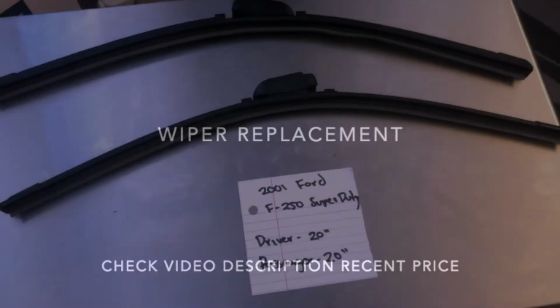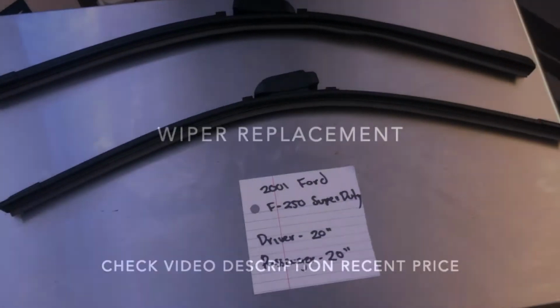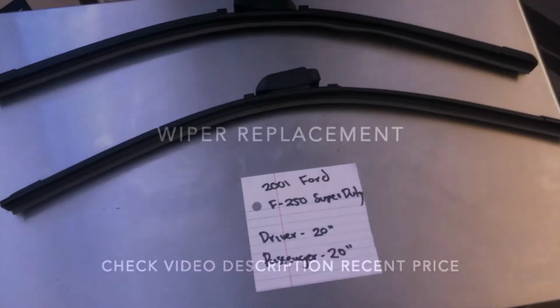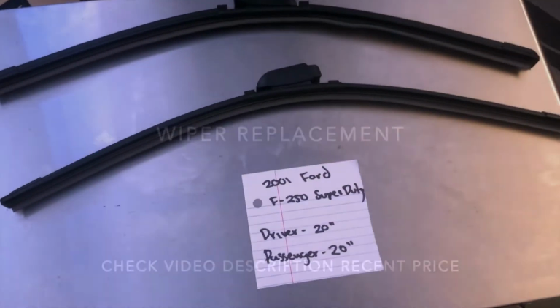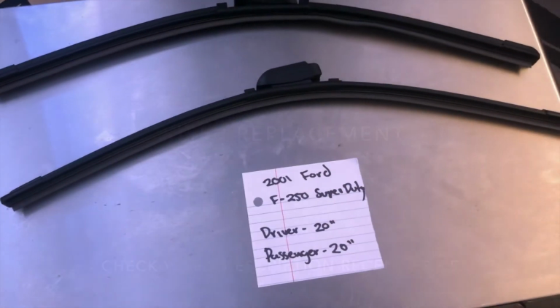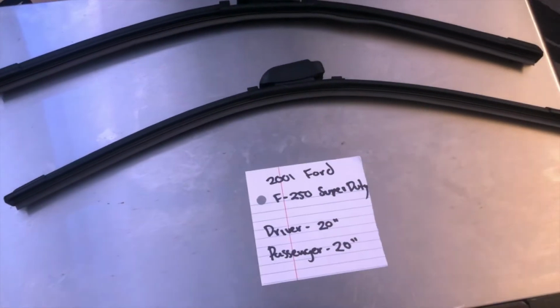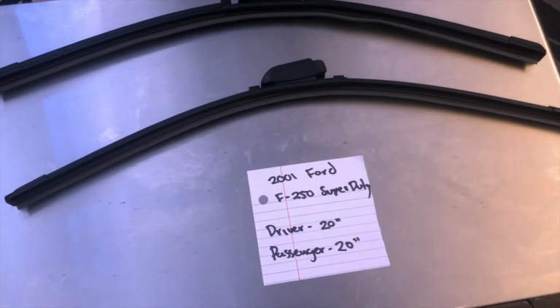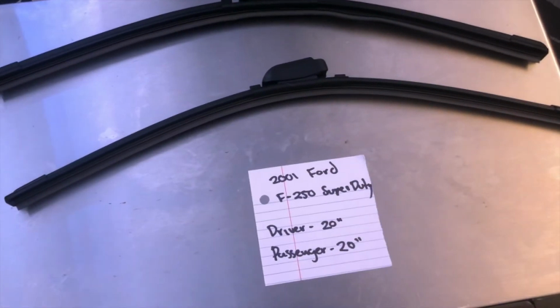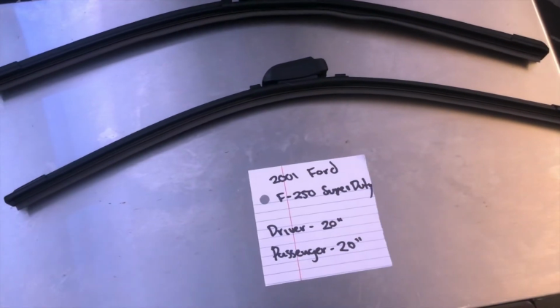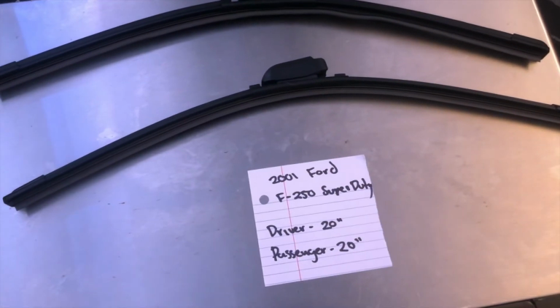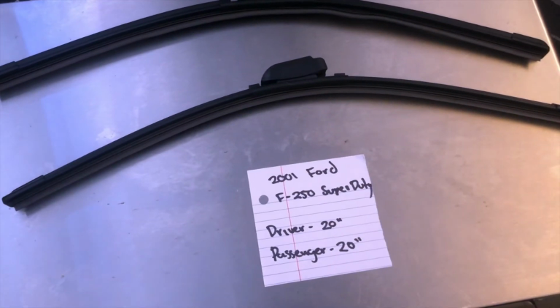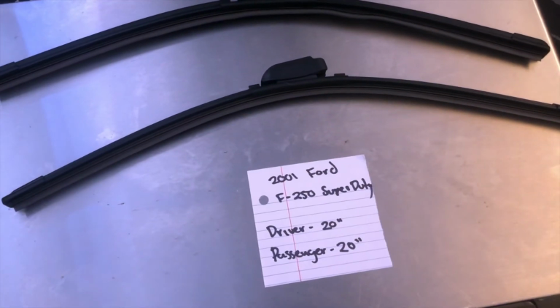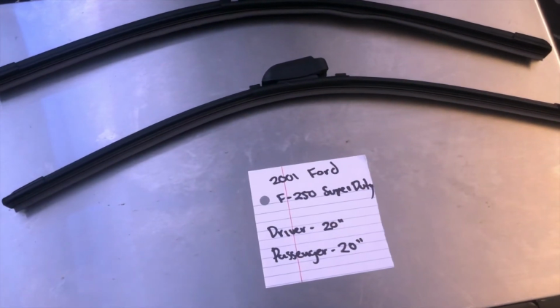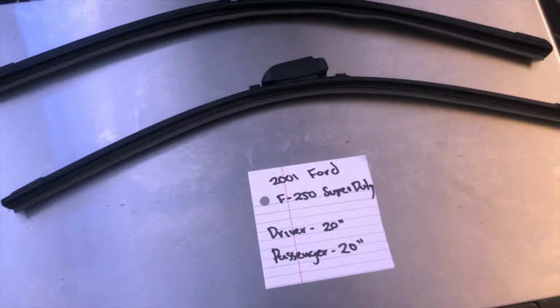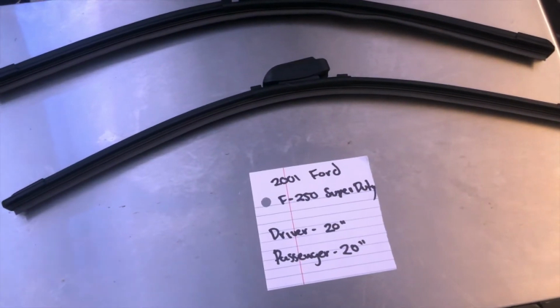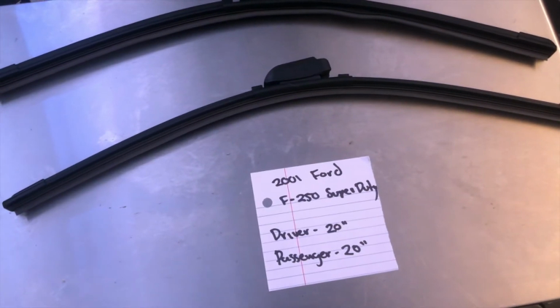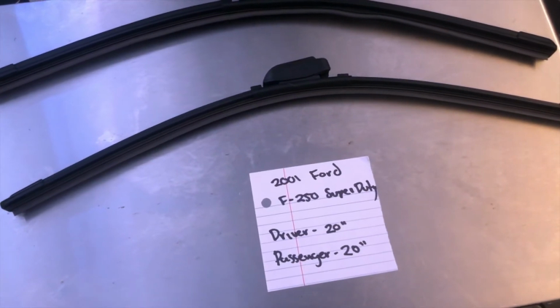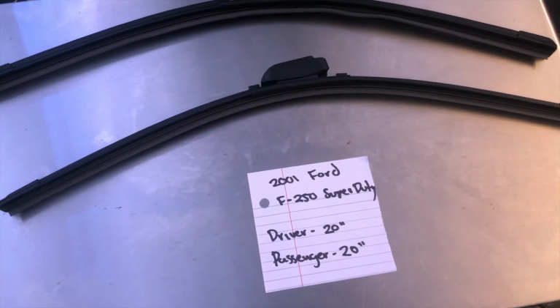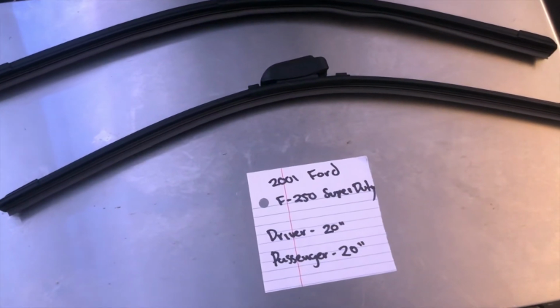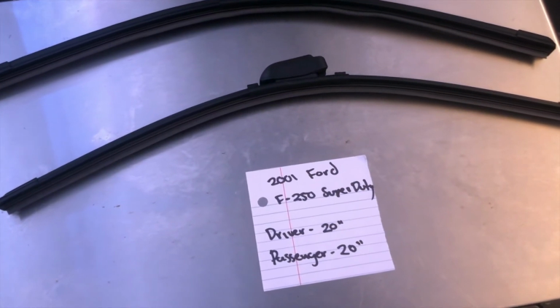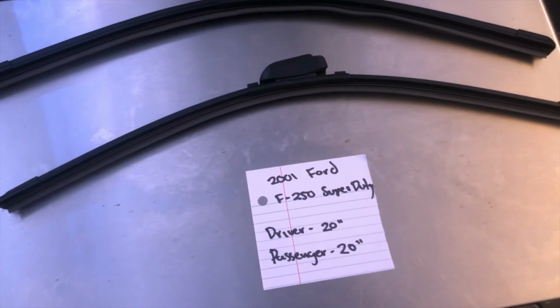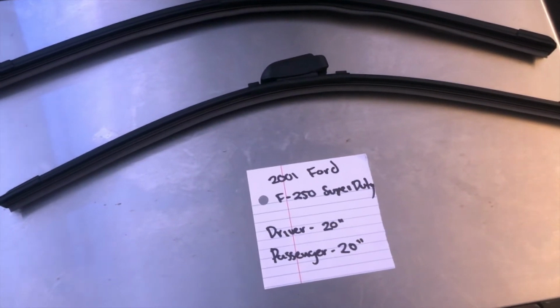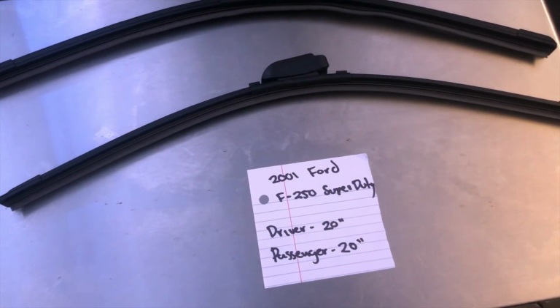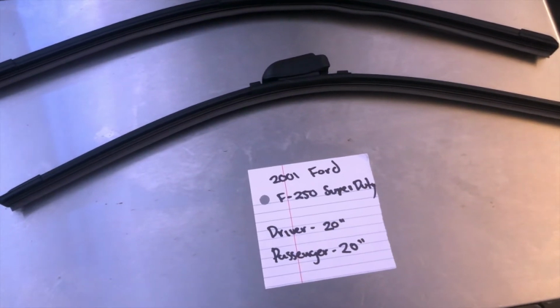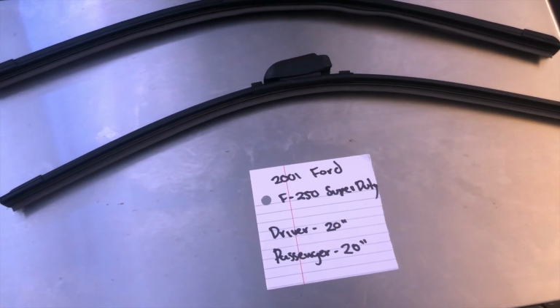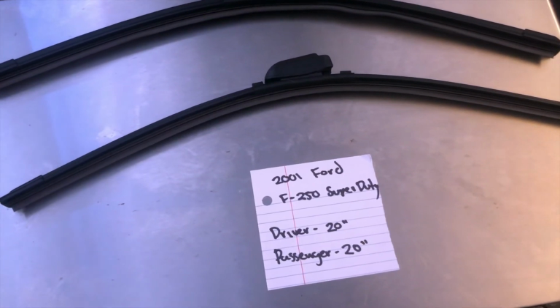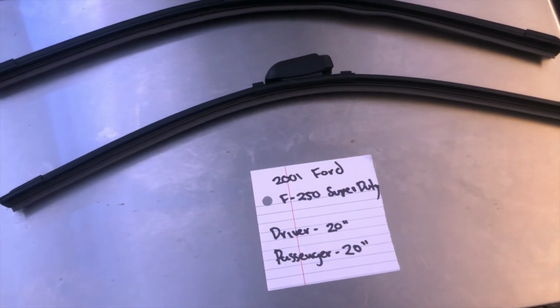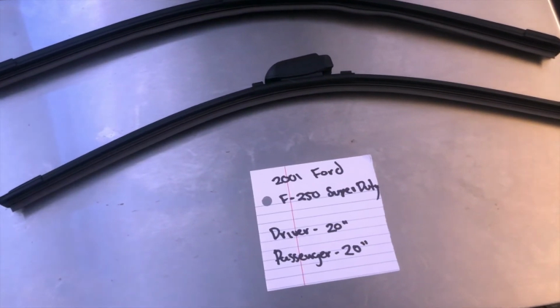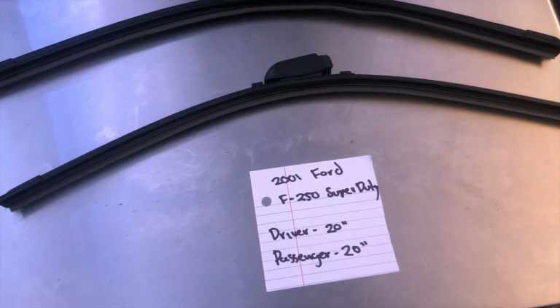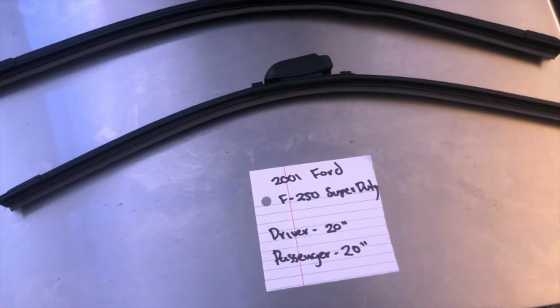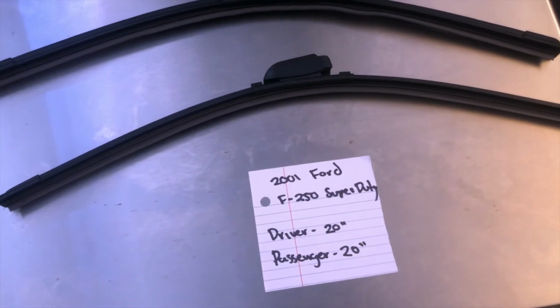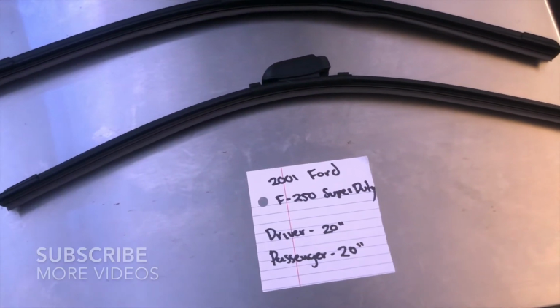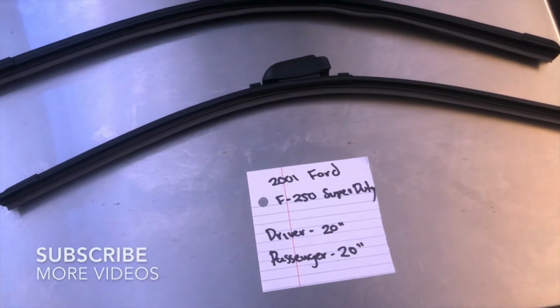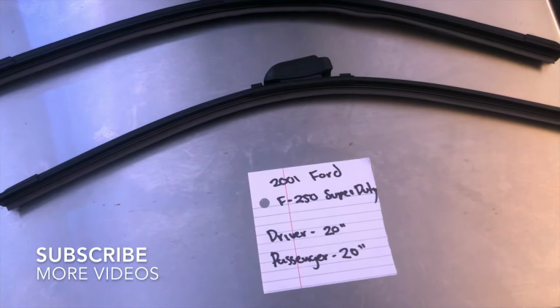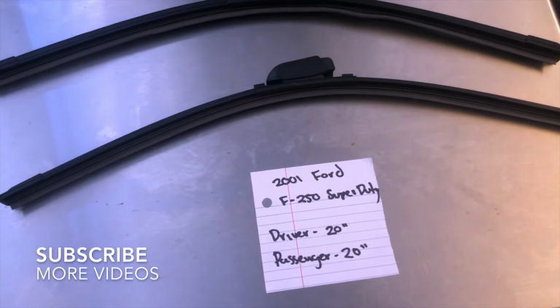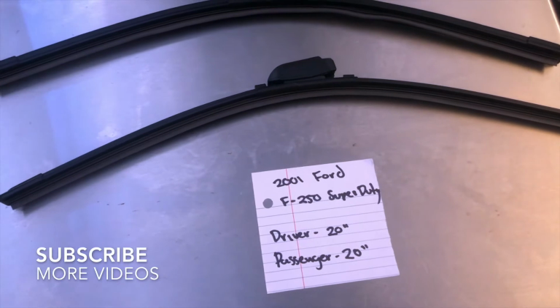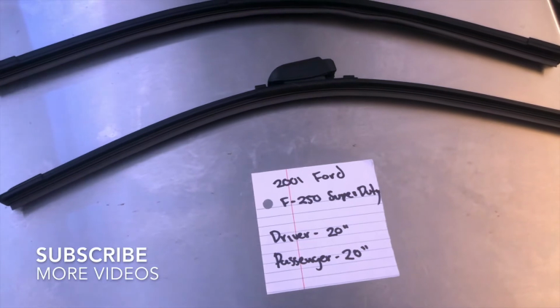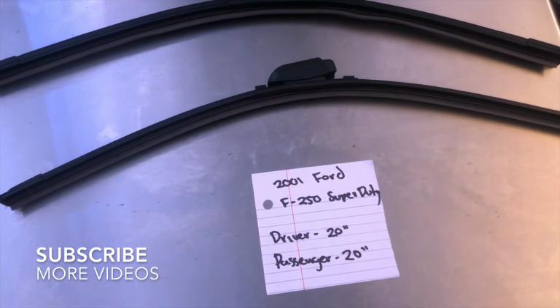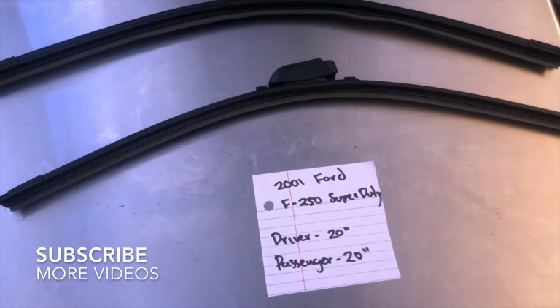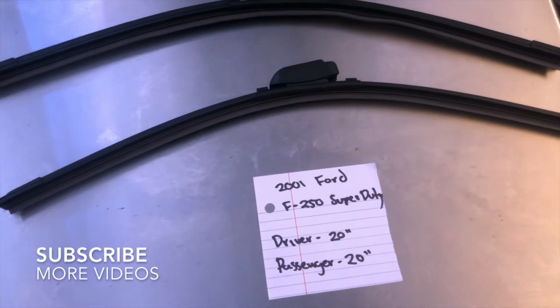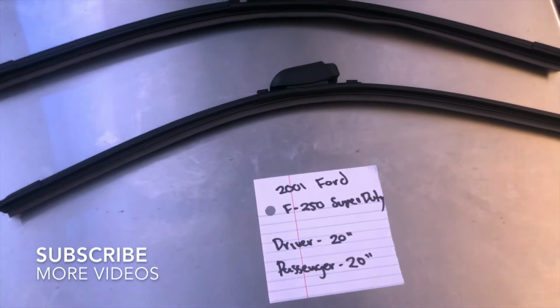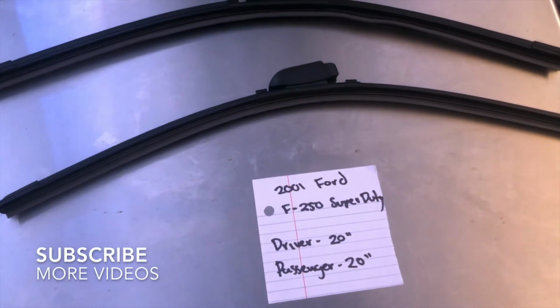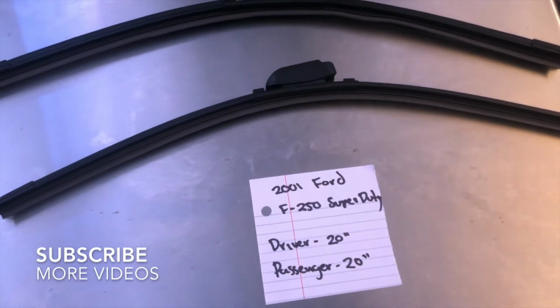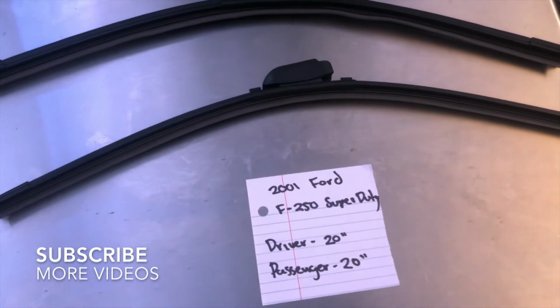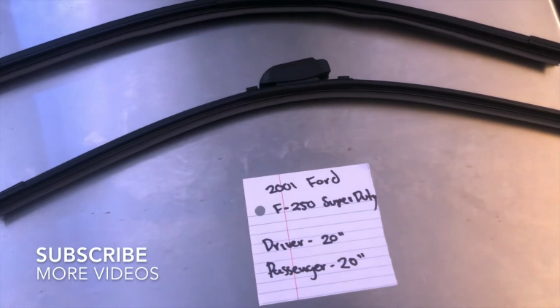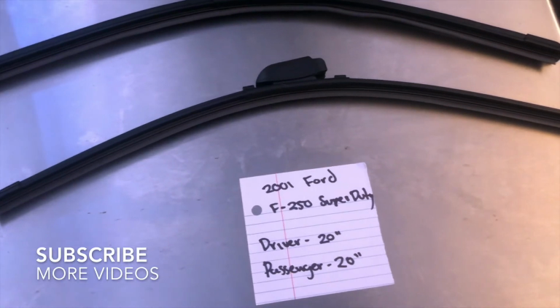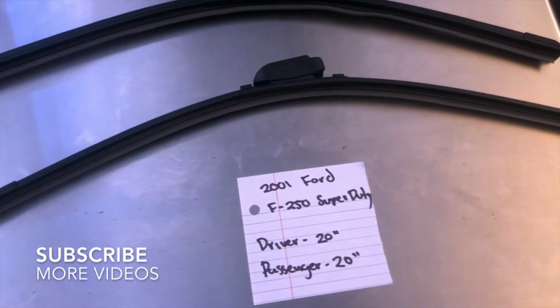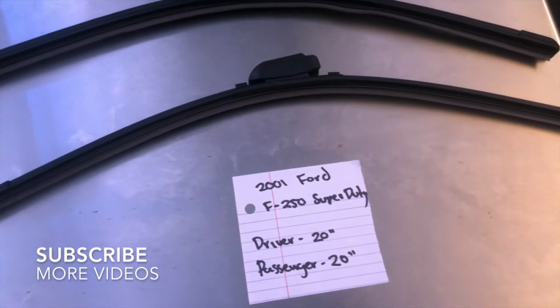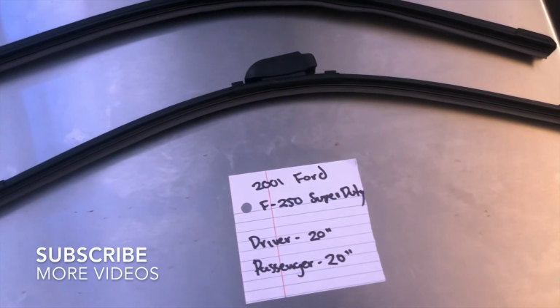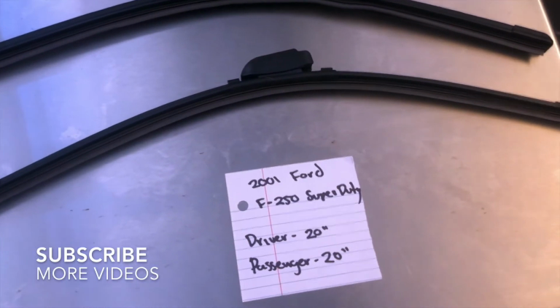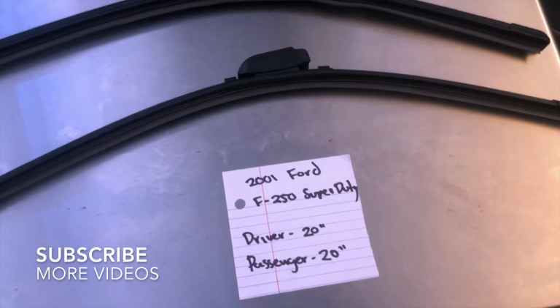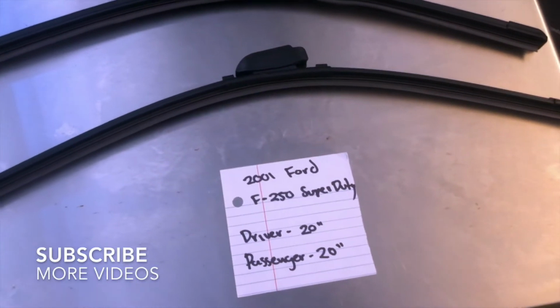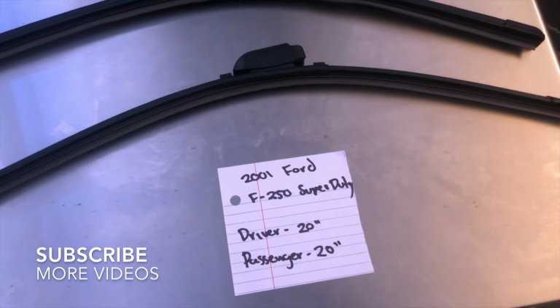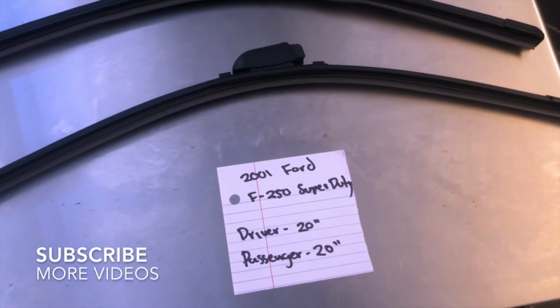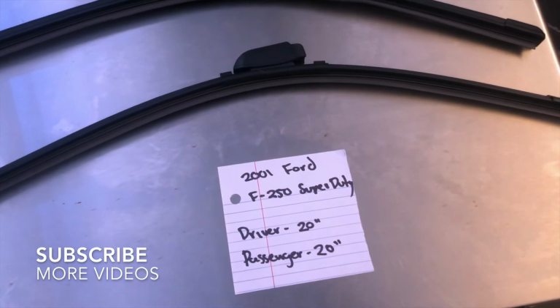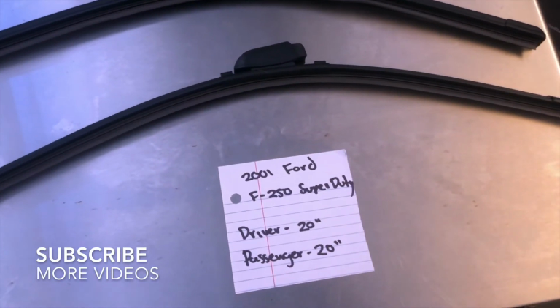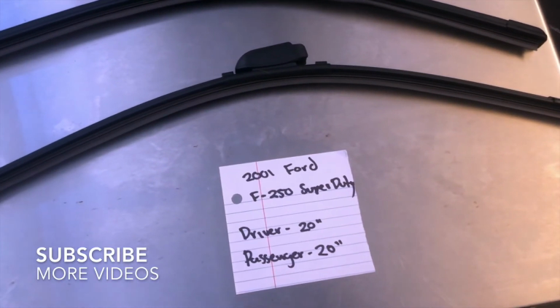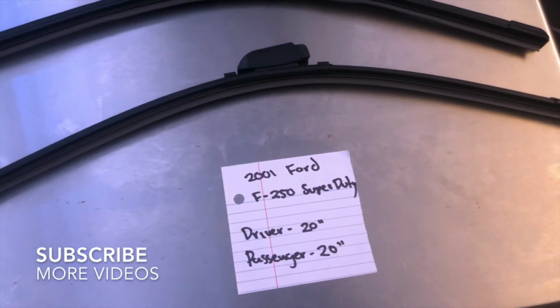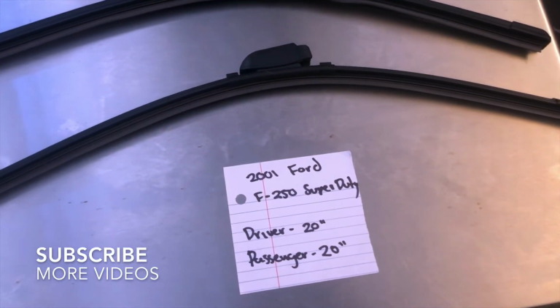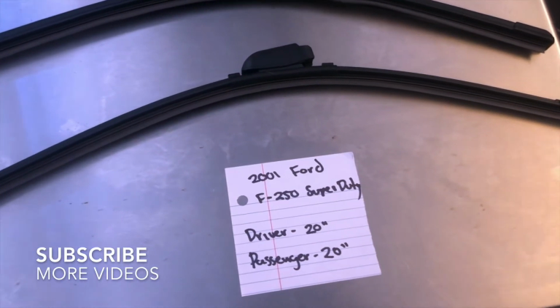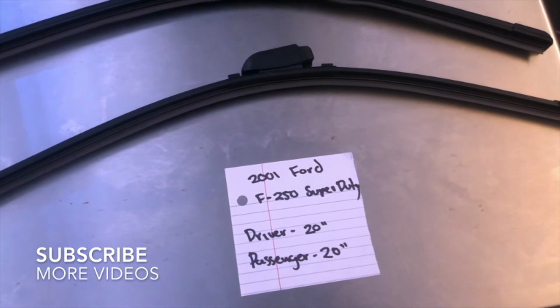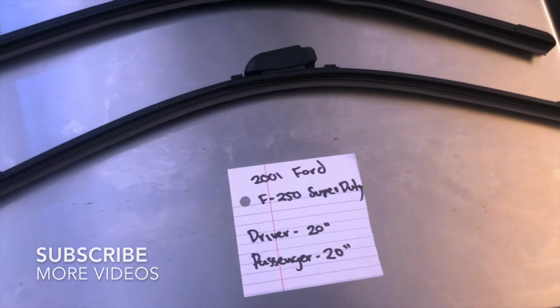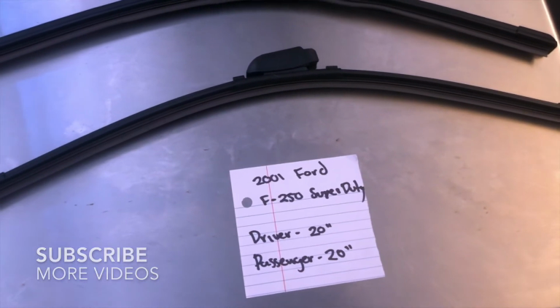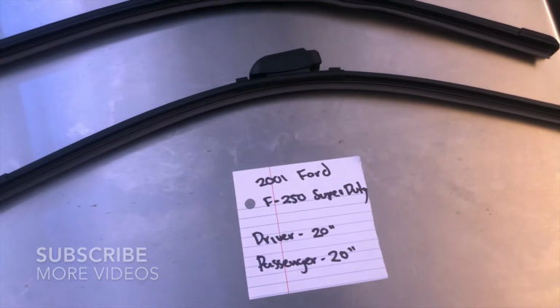What's going on today, you guys? Welcome back. Today we're going to be talking about changing wiper blades for the 2001 Ford F-250 Super Duty.